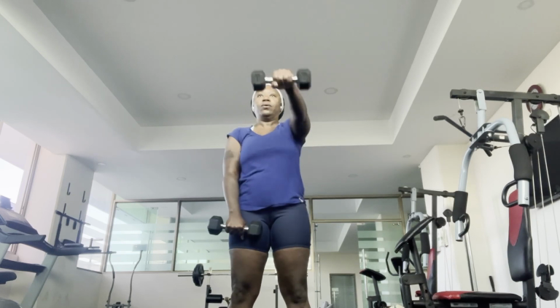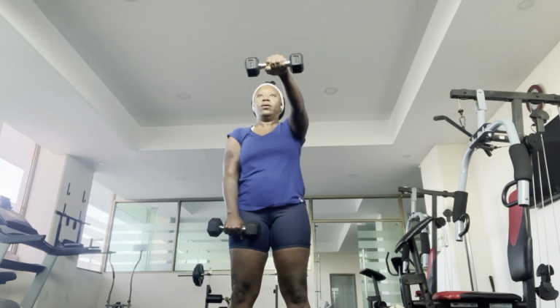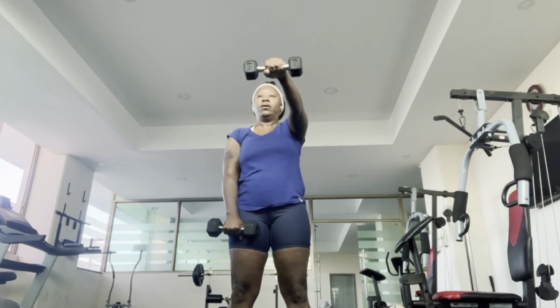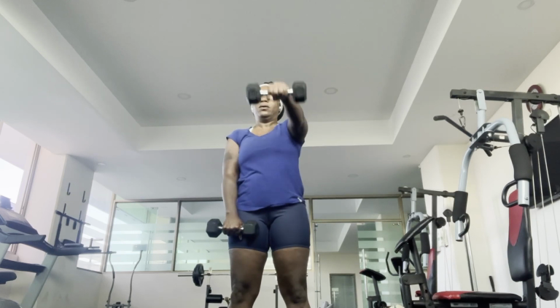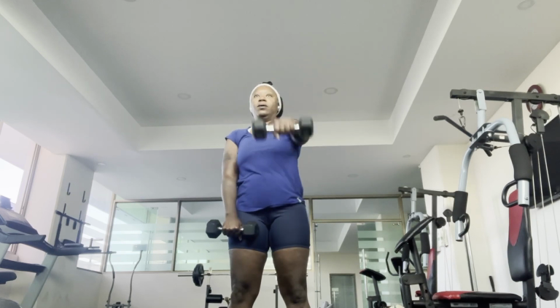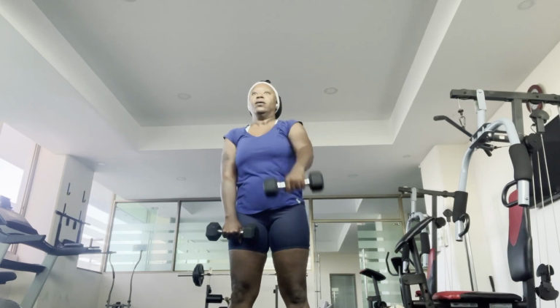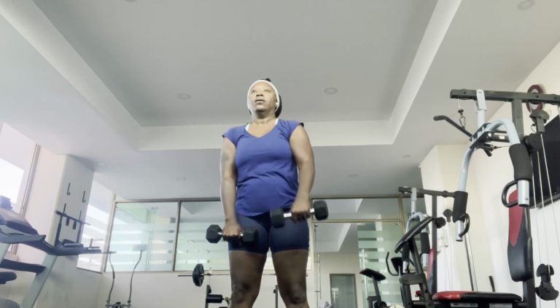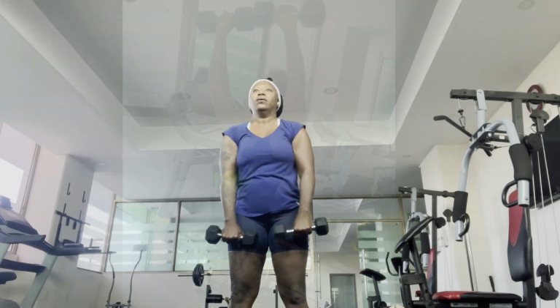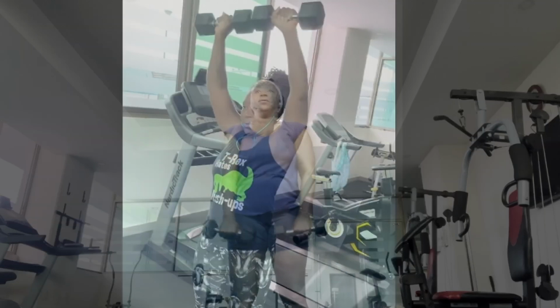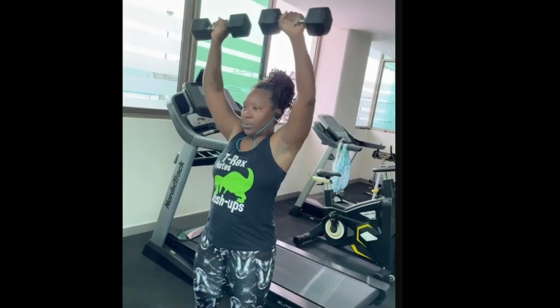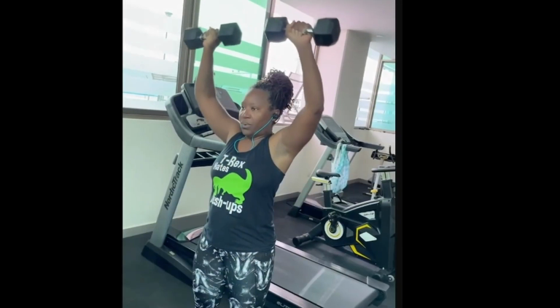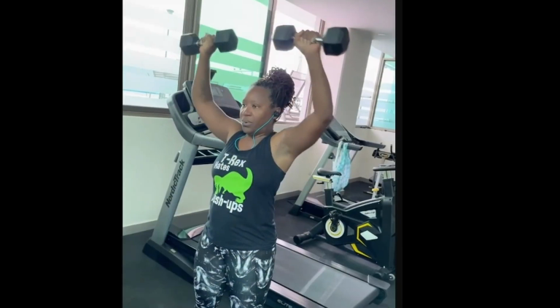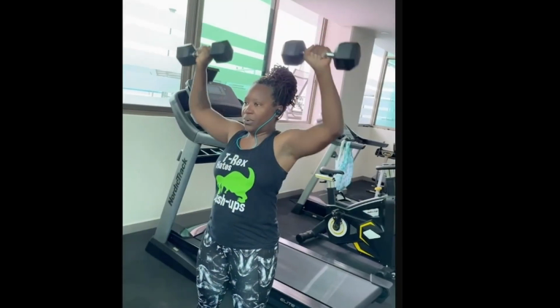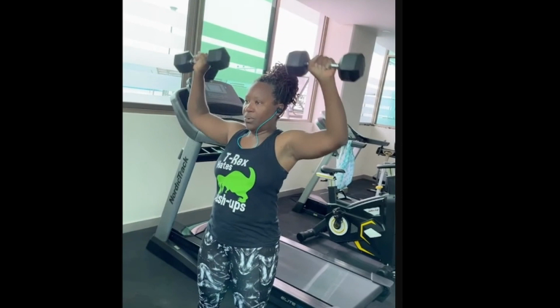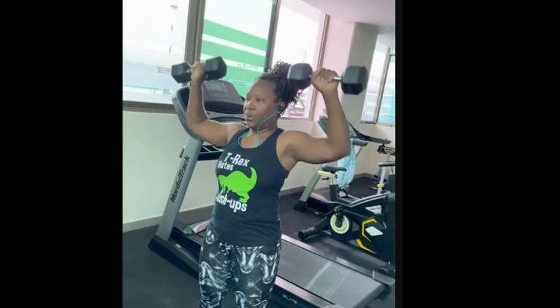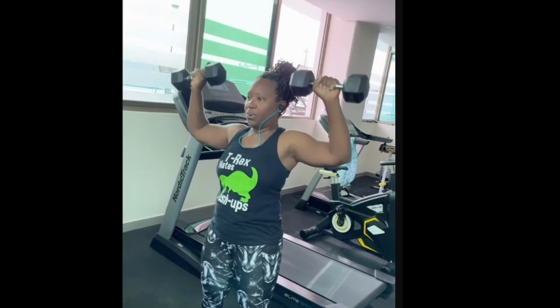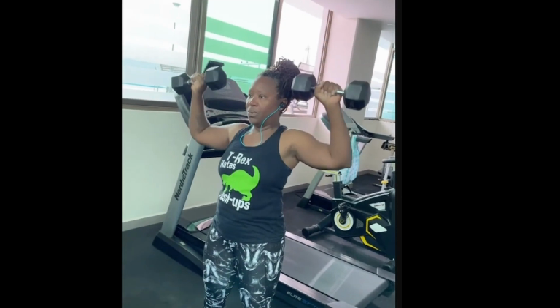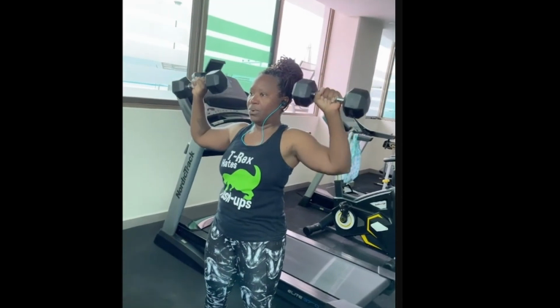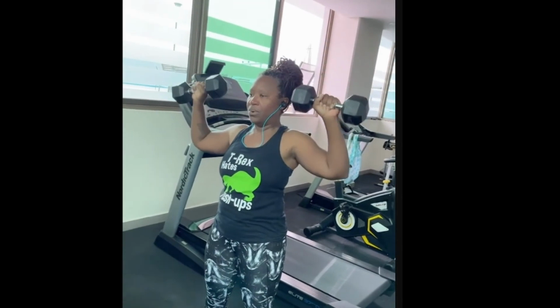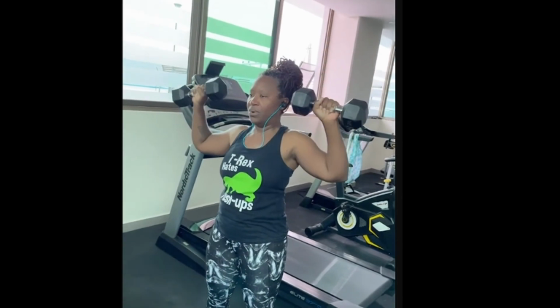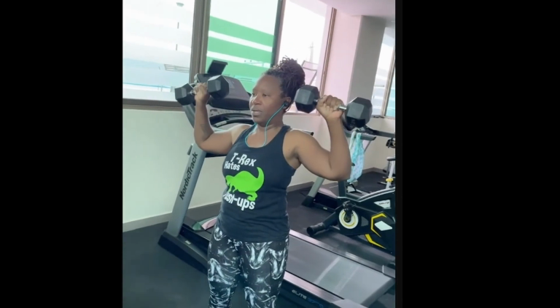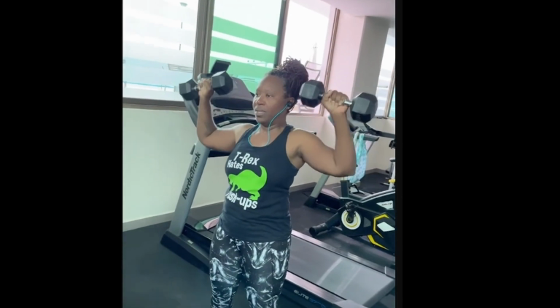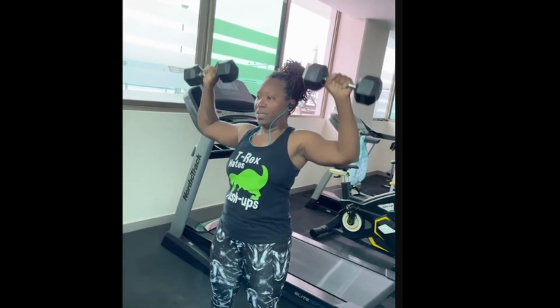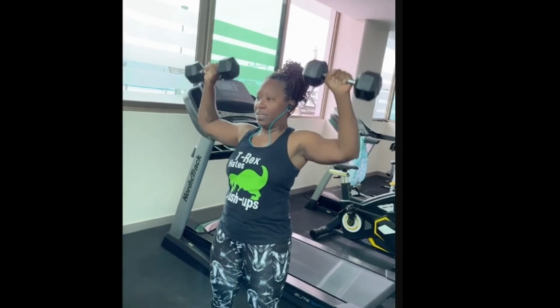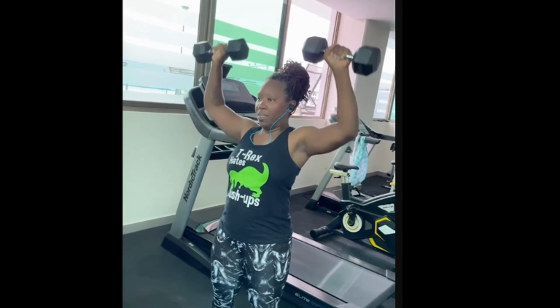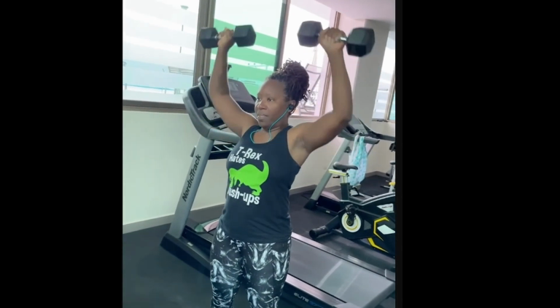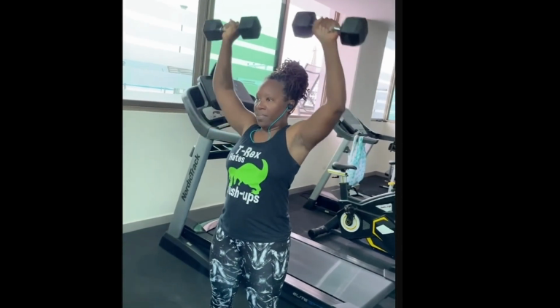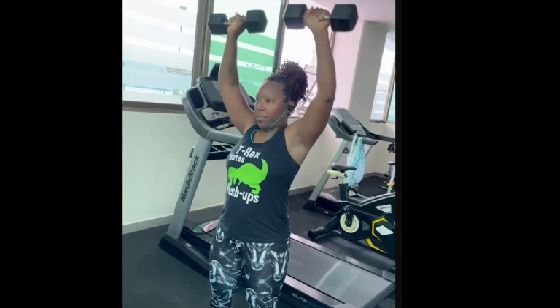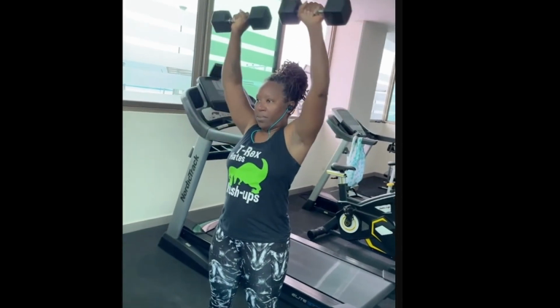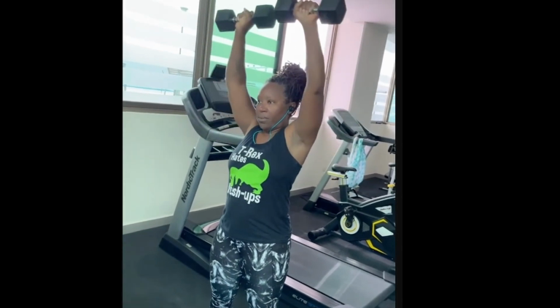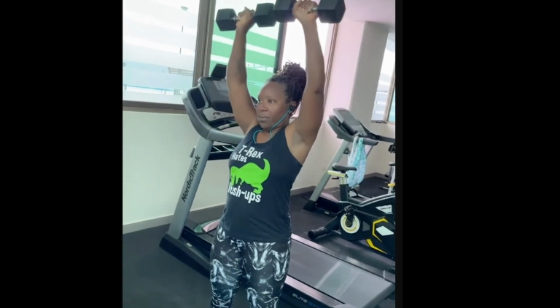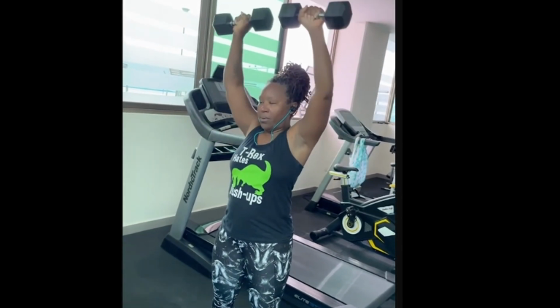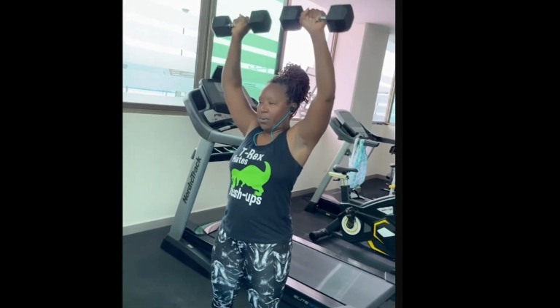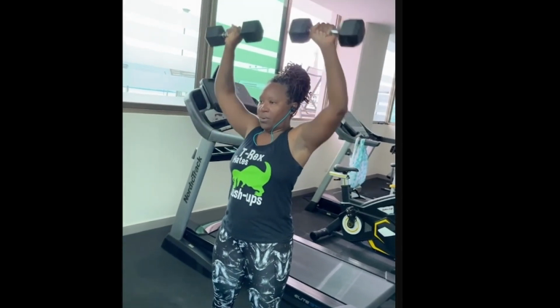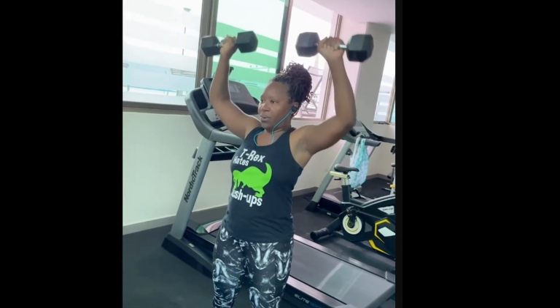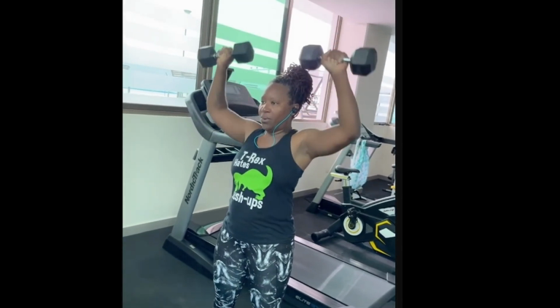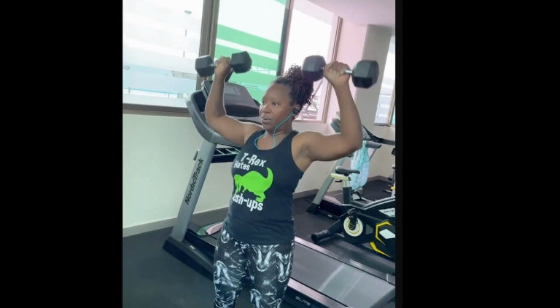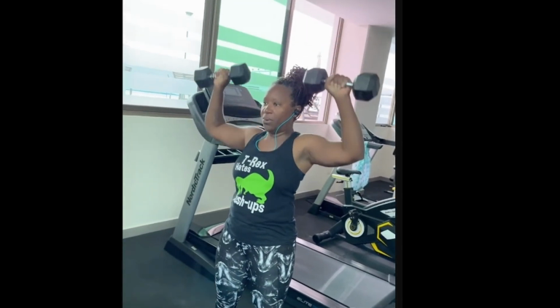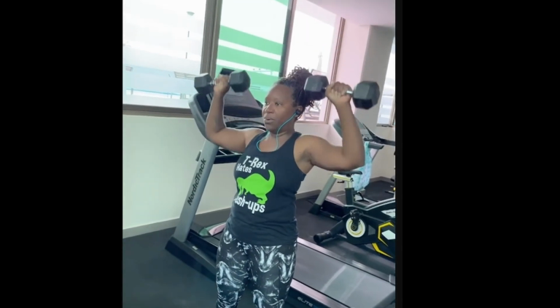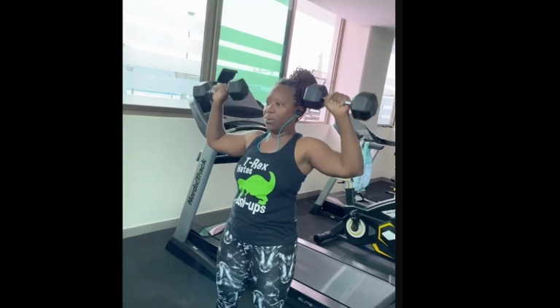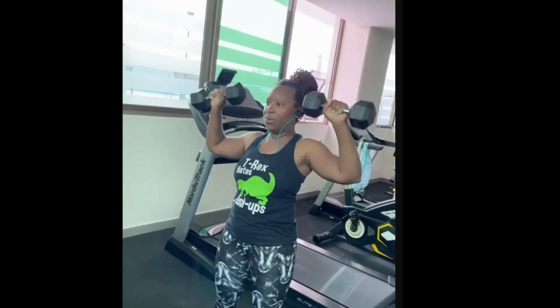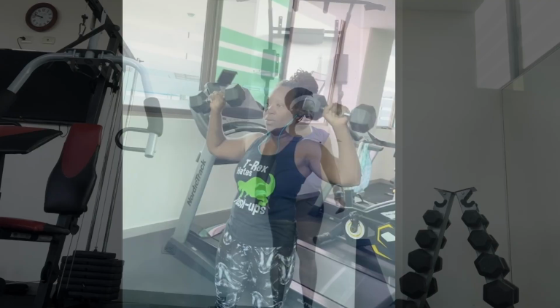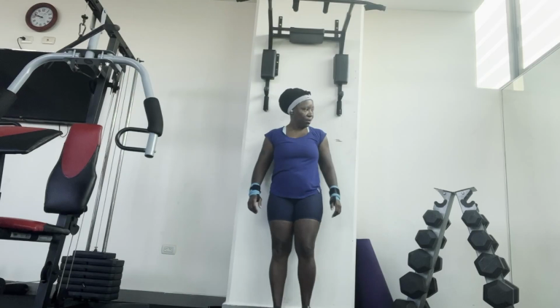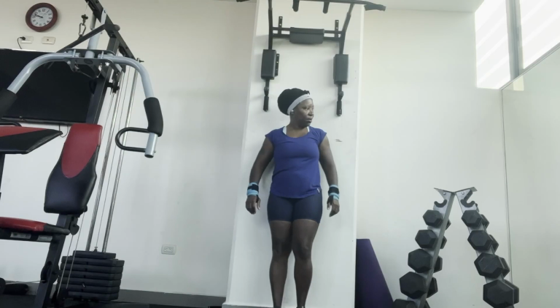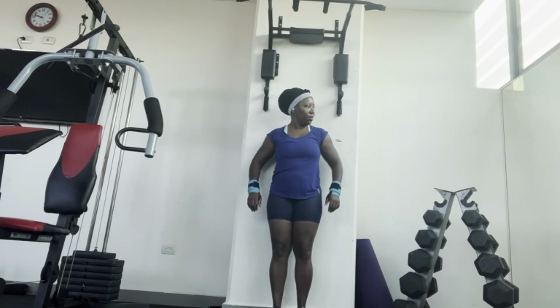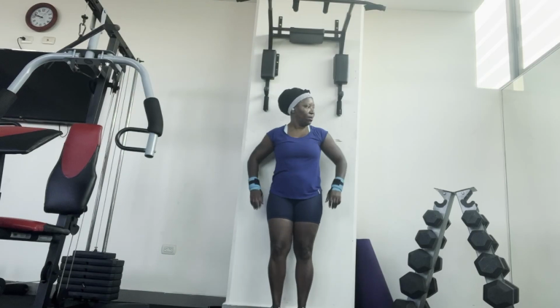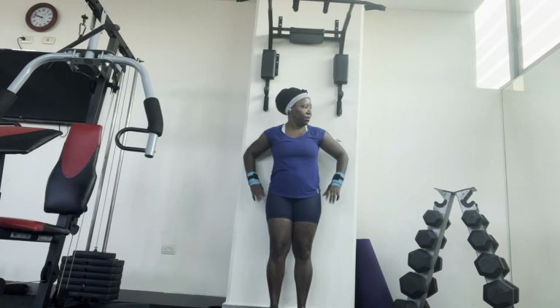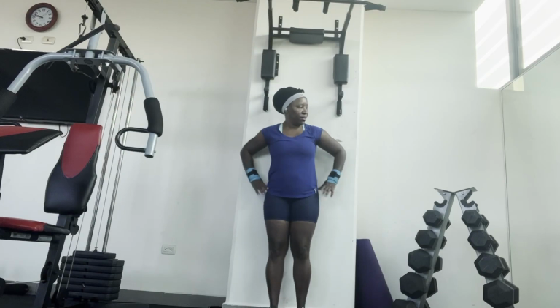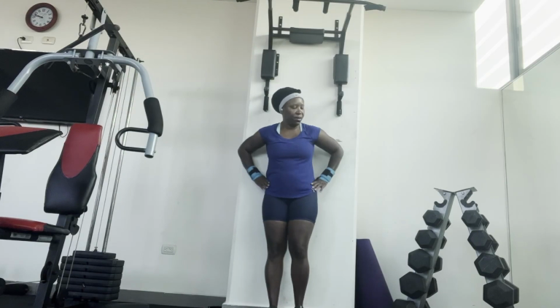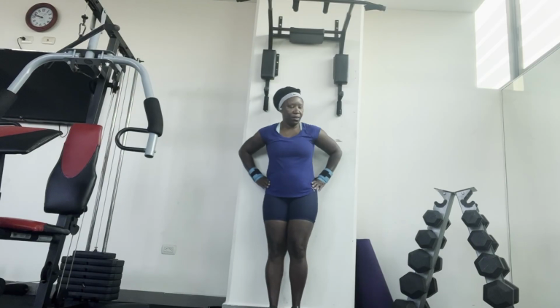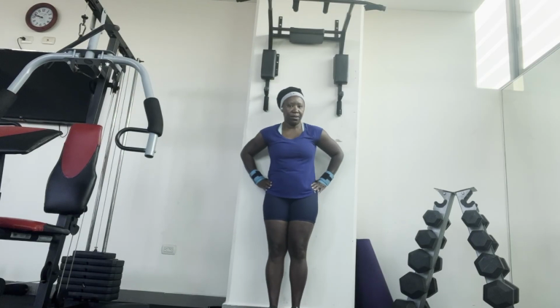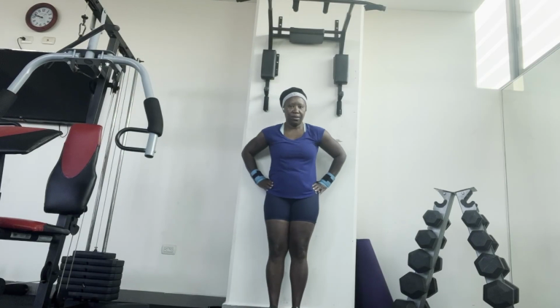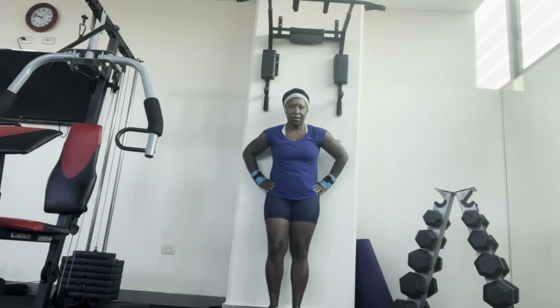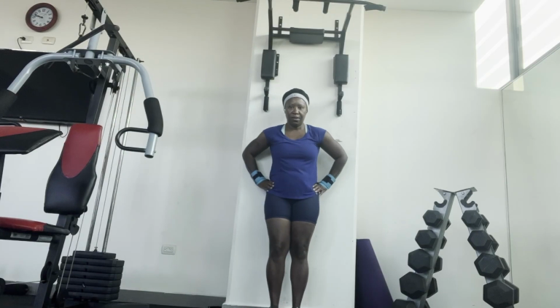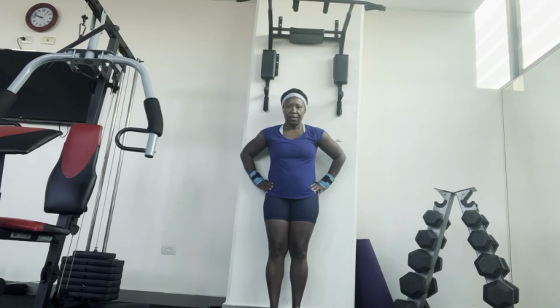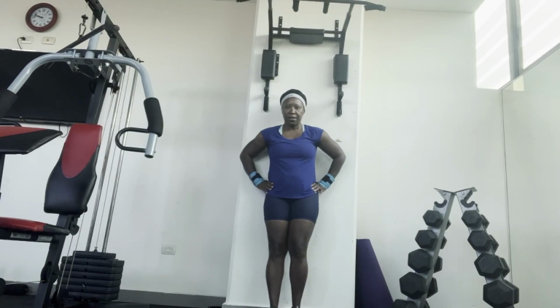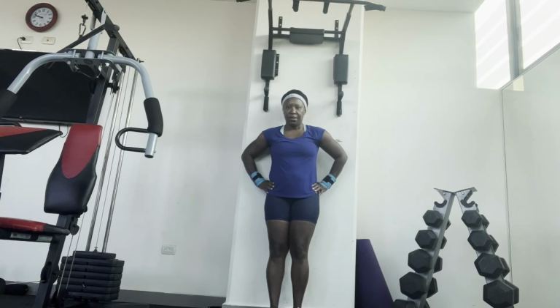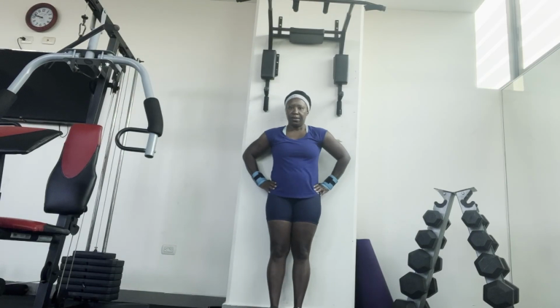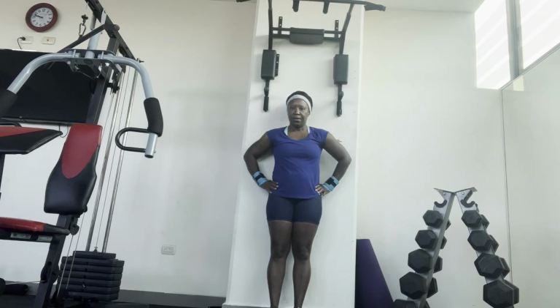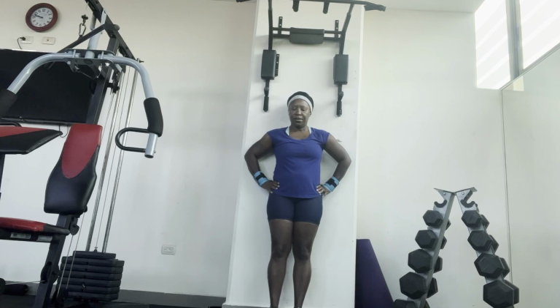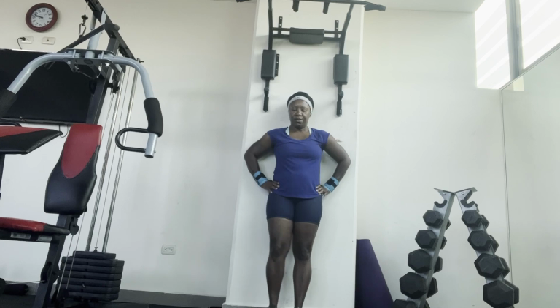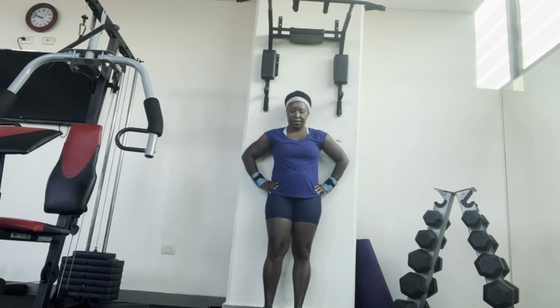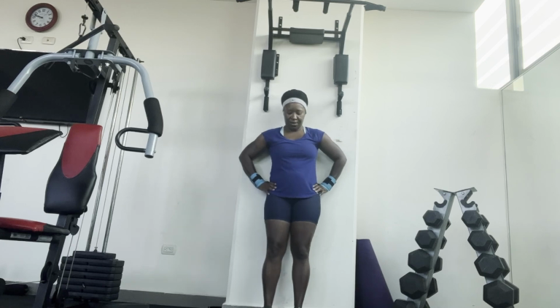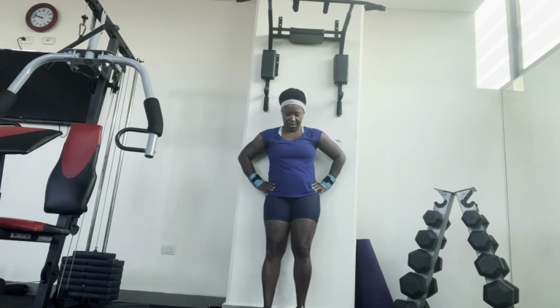Here I'm doing overhead lifting, which is good for your shoulders, traps, and helps improve your core, balance, and stability.